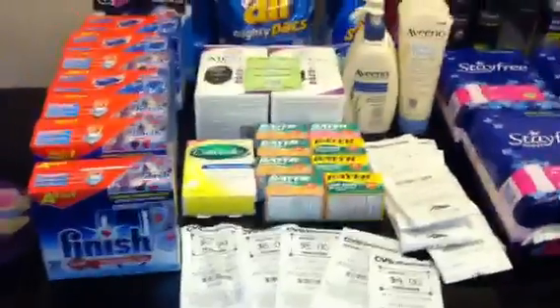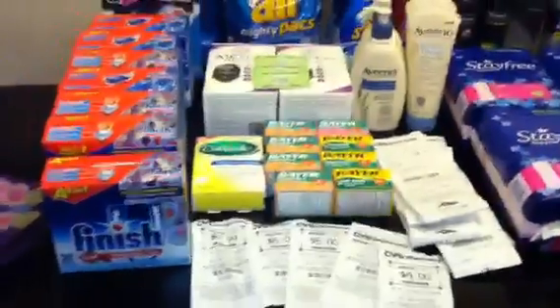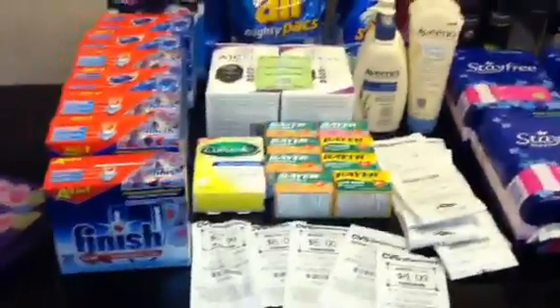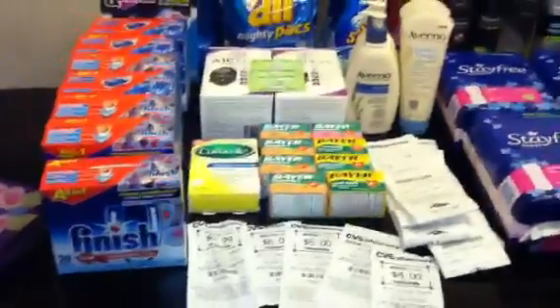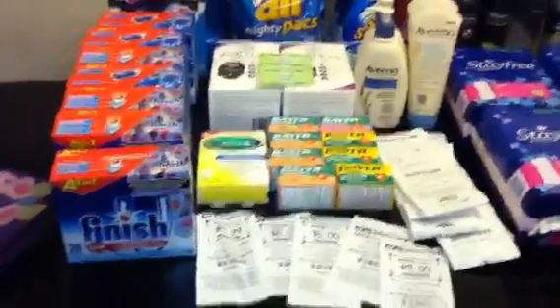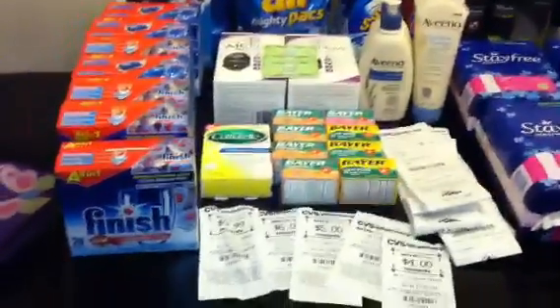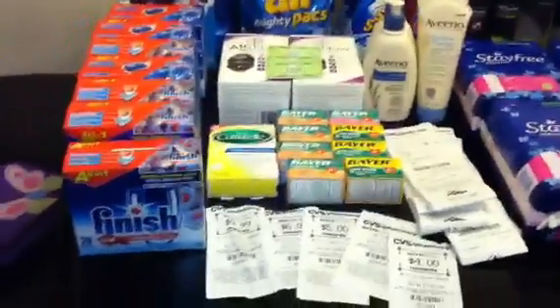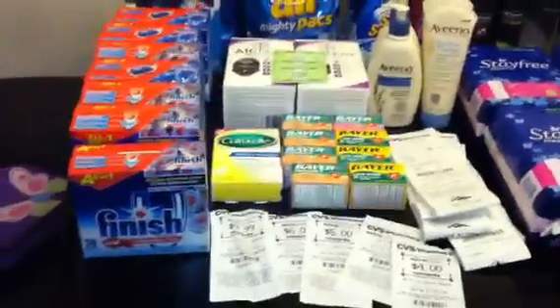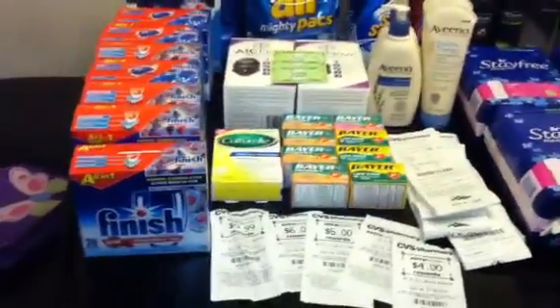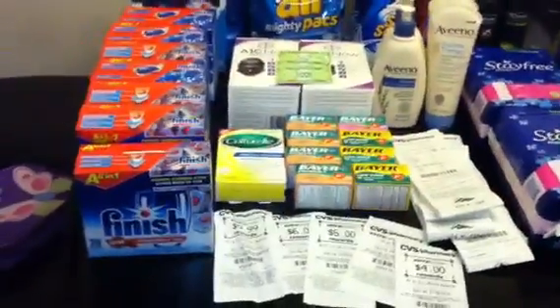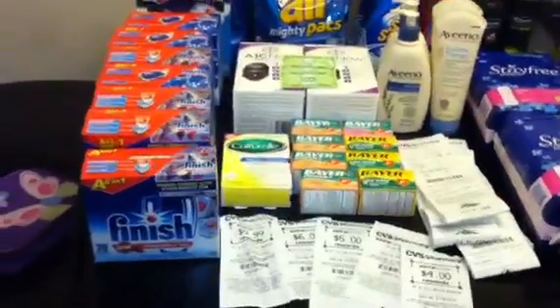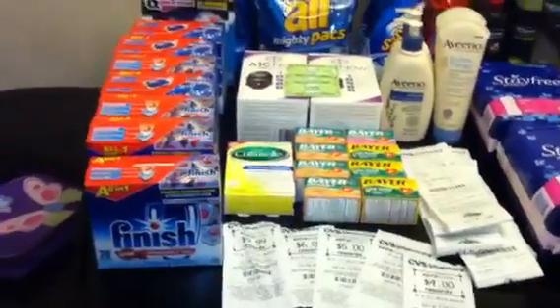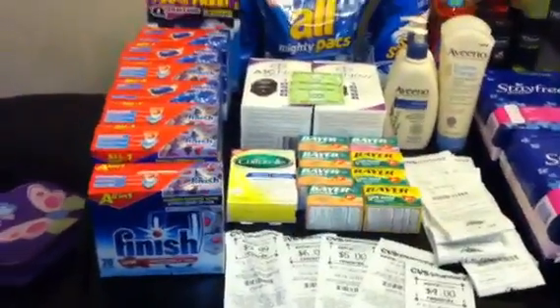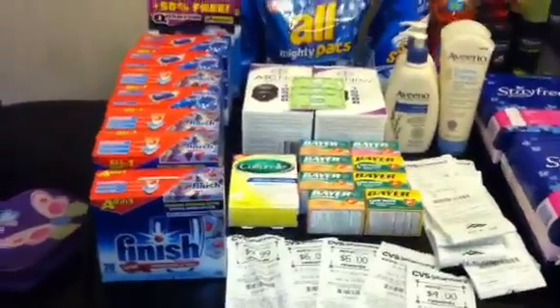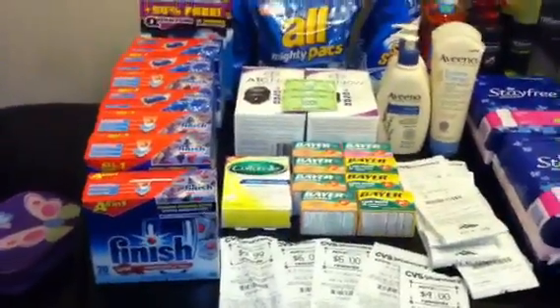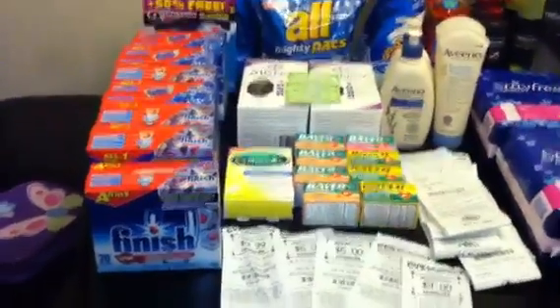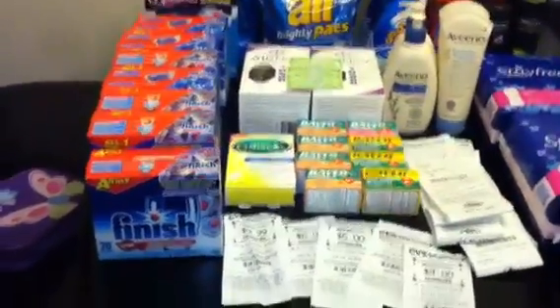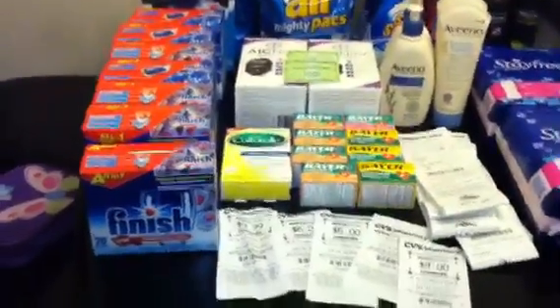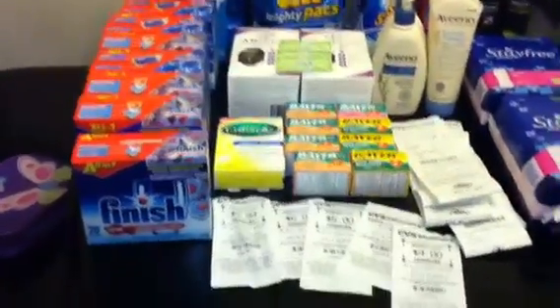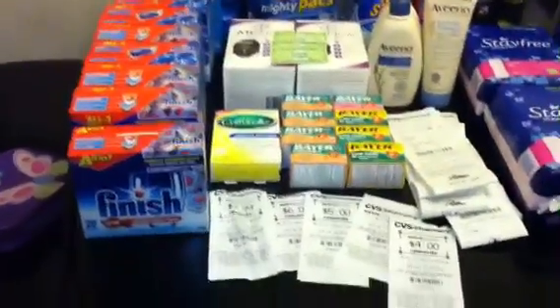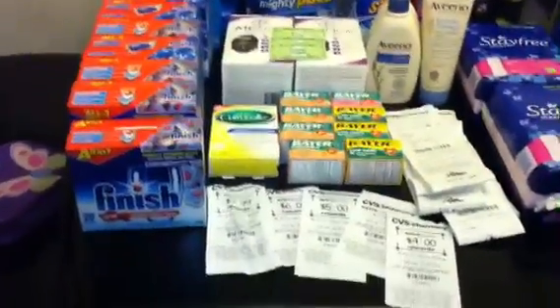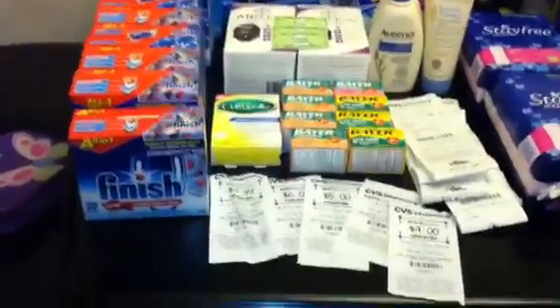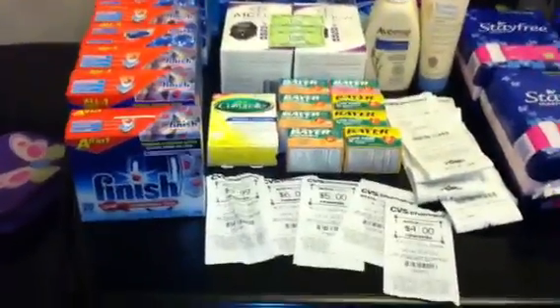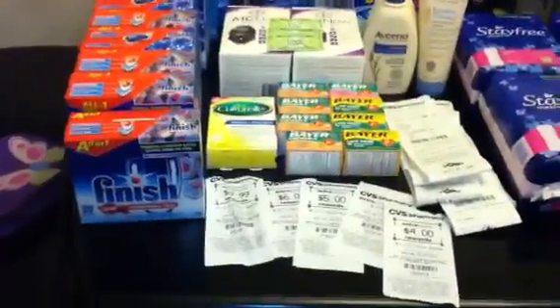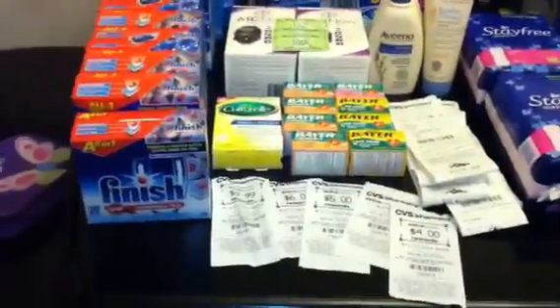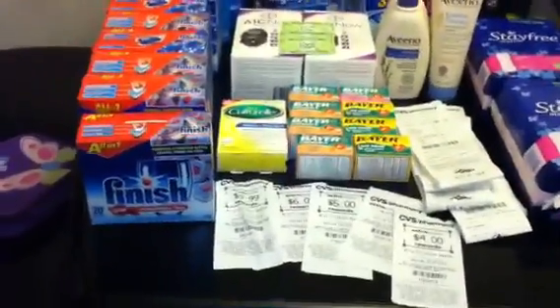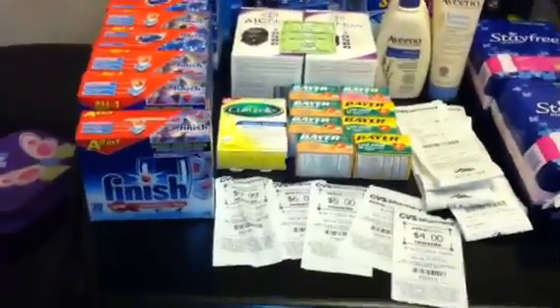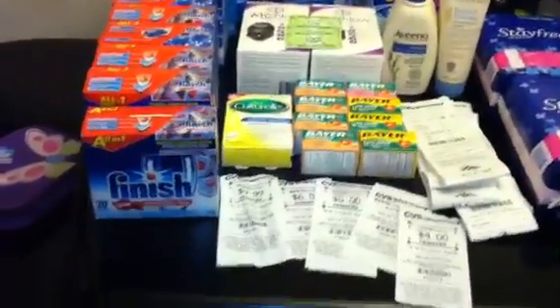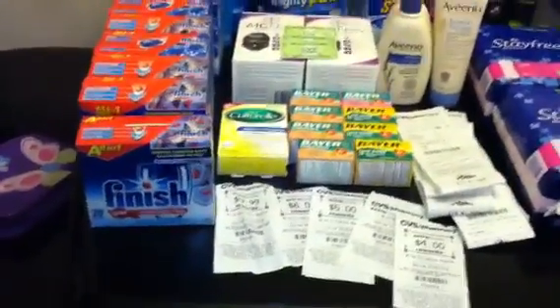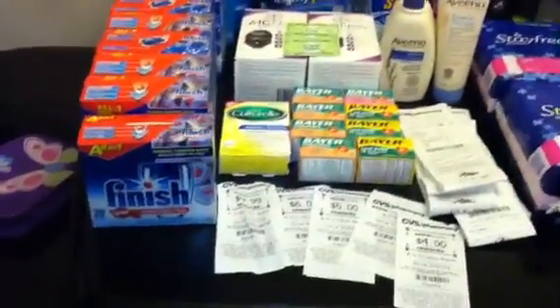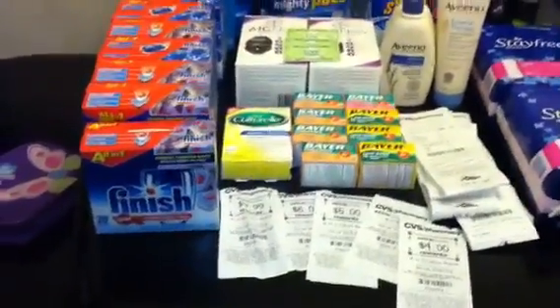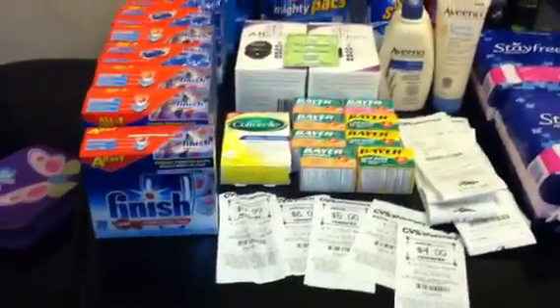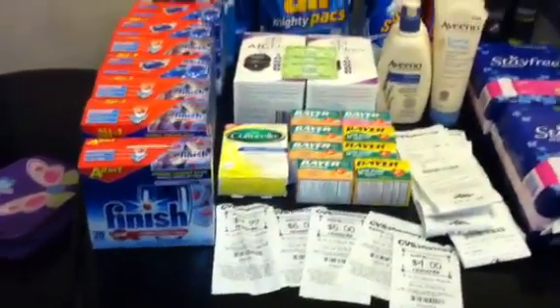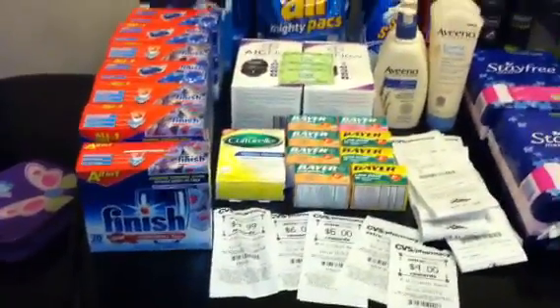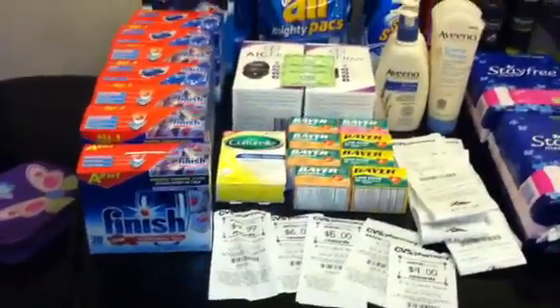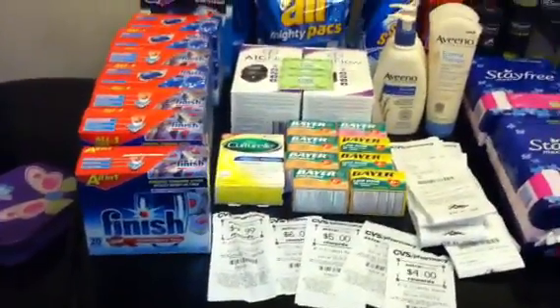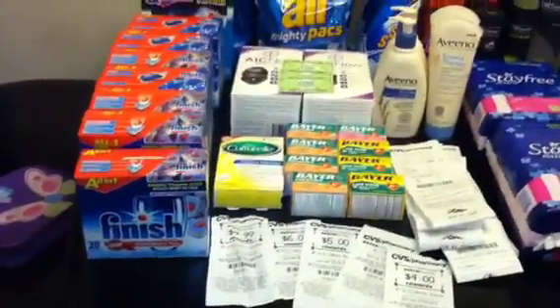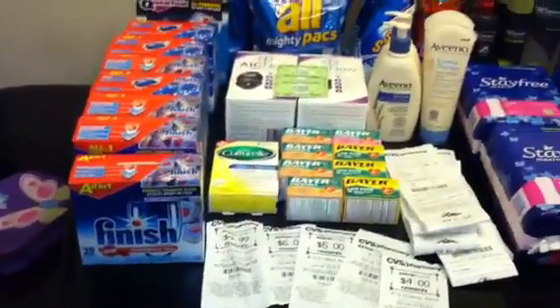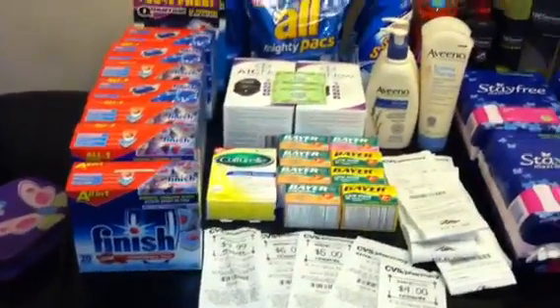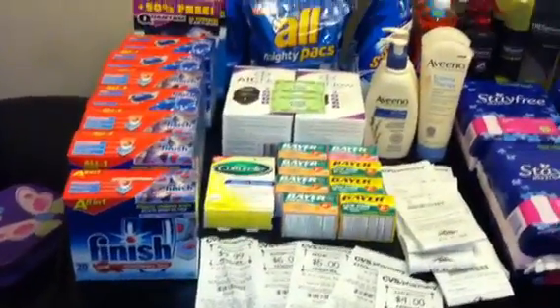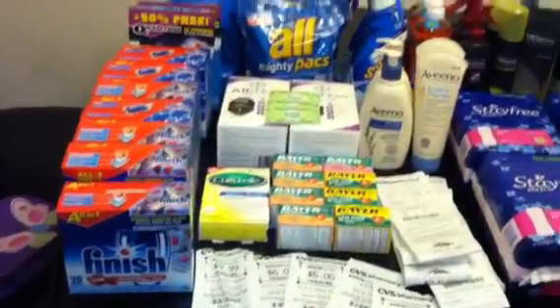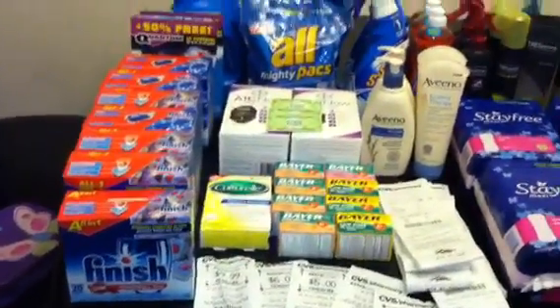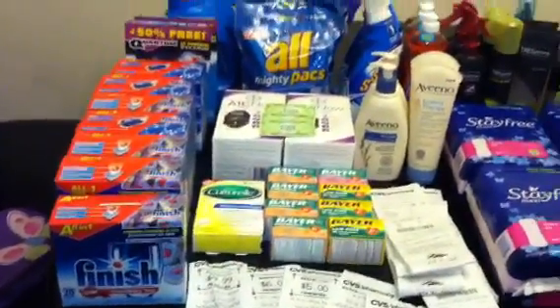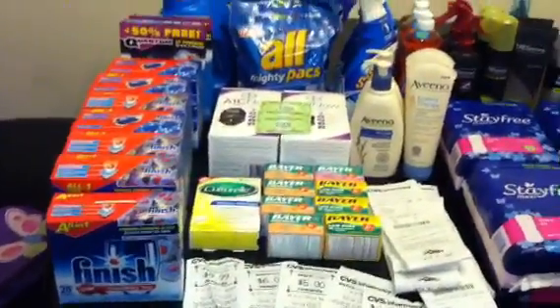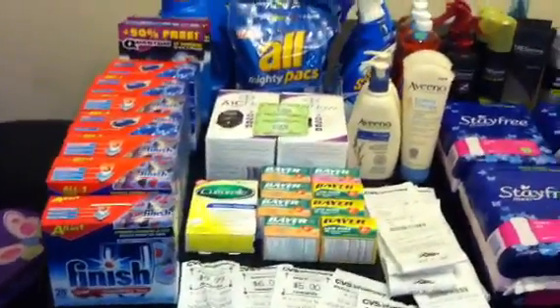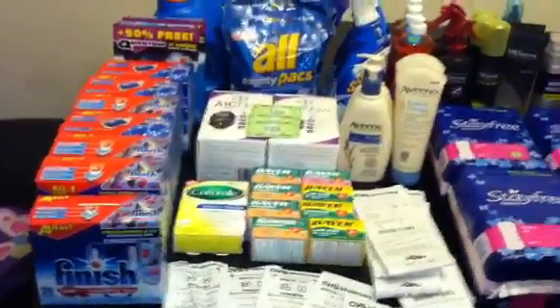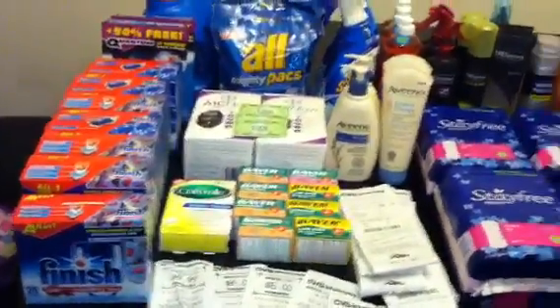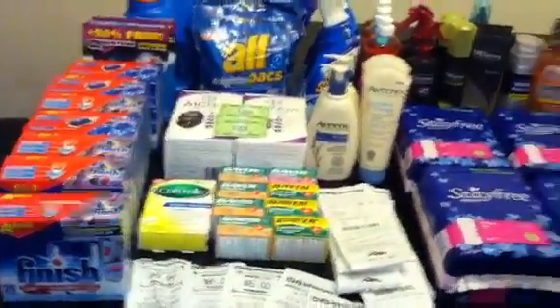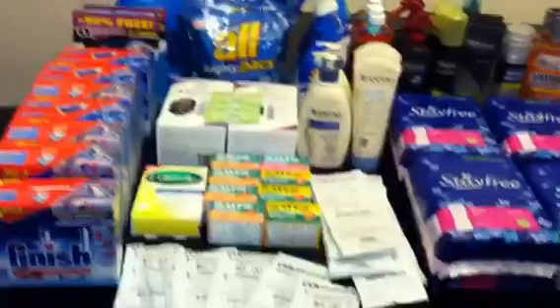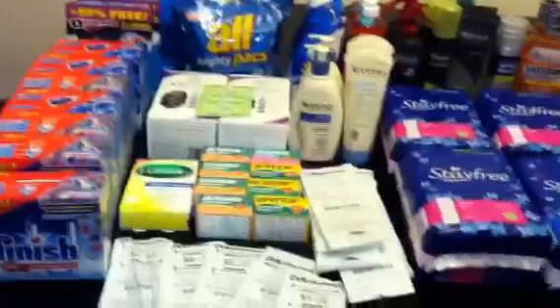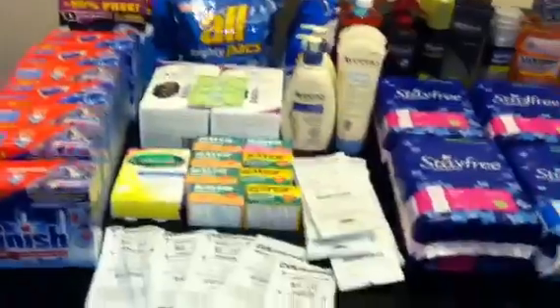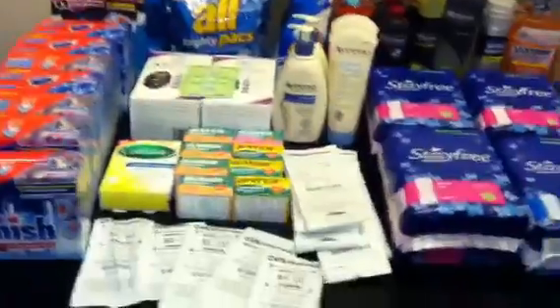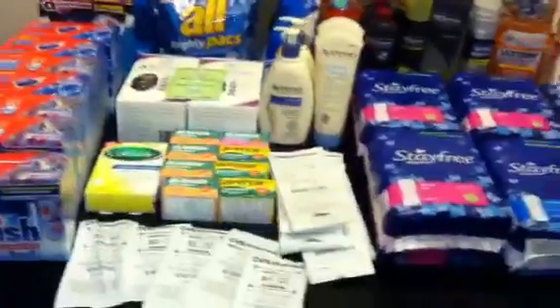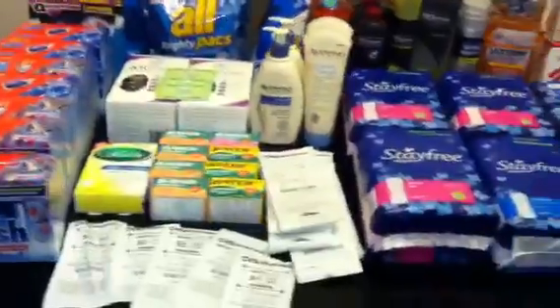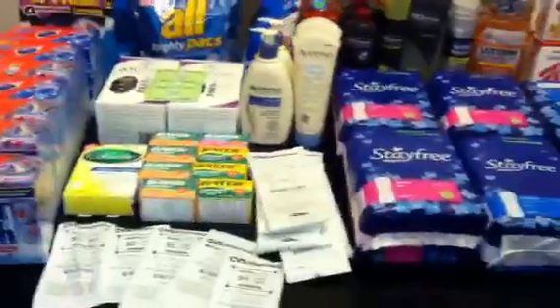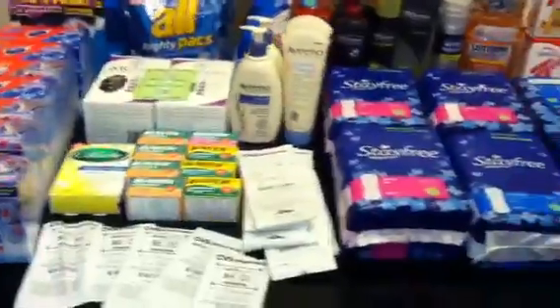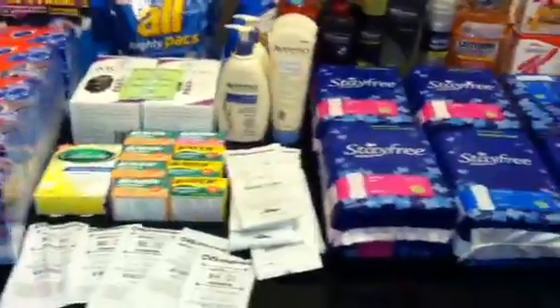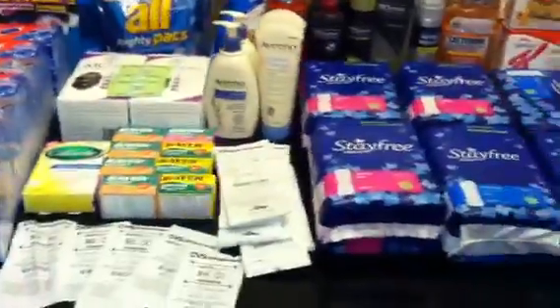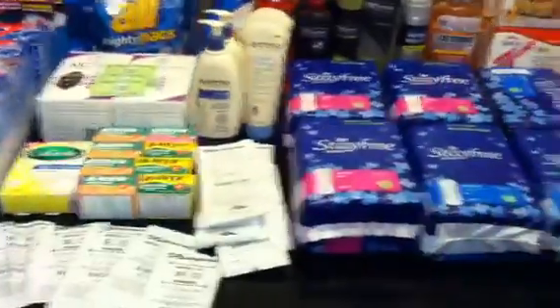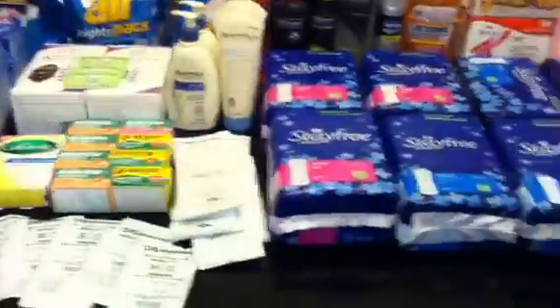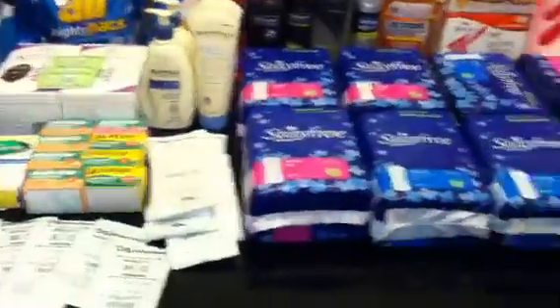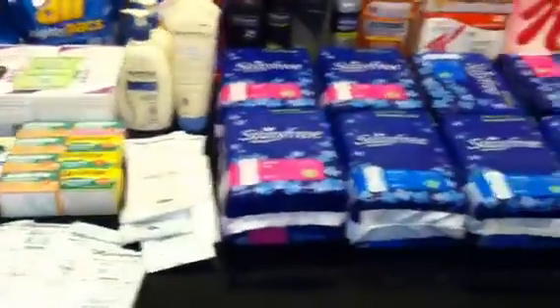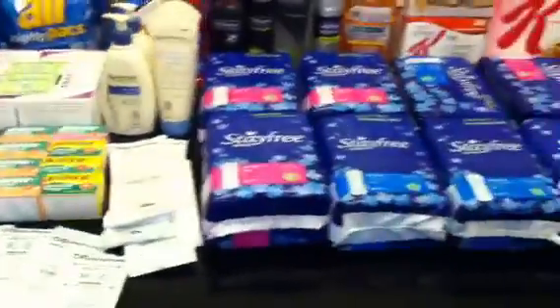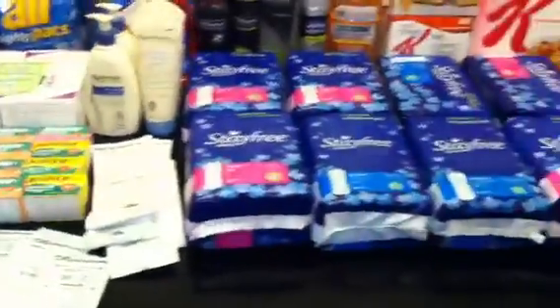Hey guys, welcome back to Pinching Pennies with Priscilla. This is going to be my CVS haul for today, as you can see.